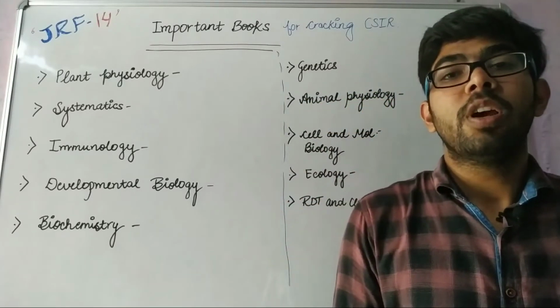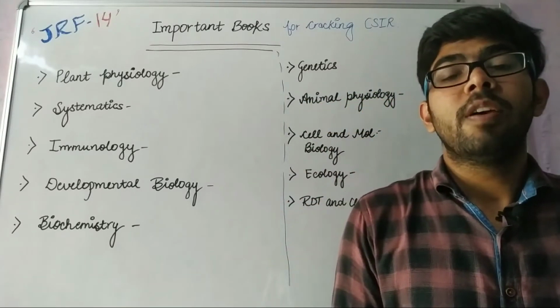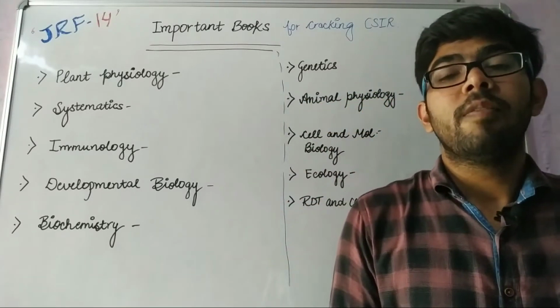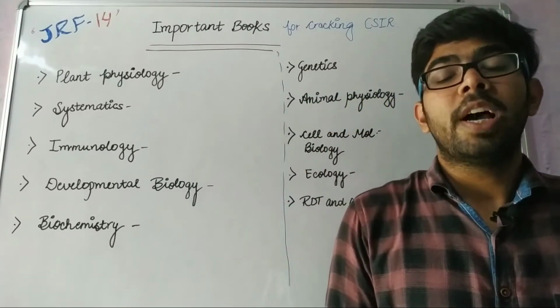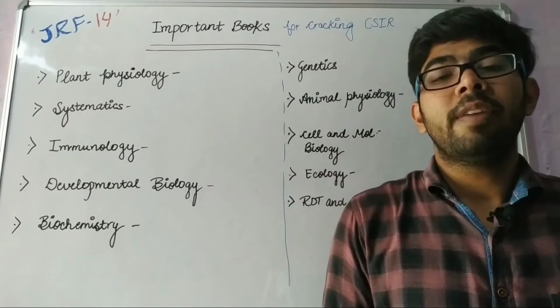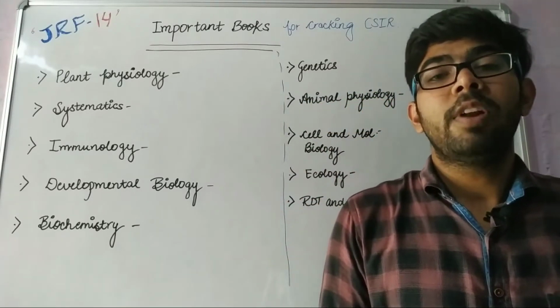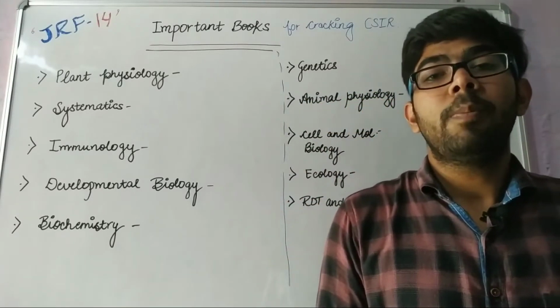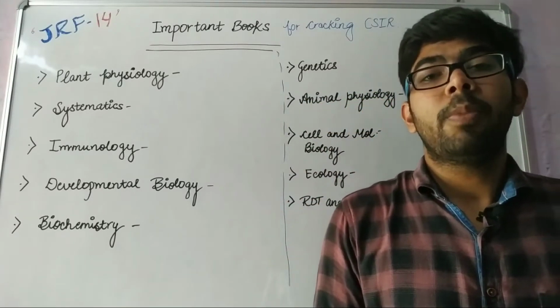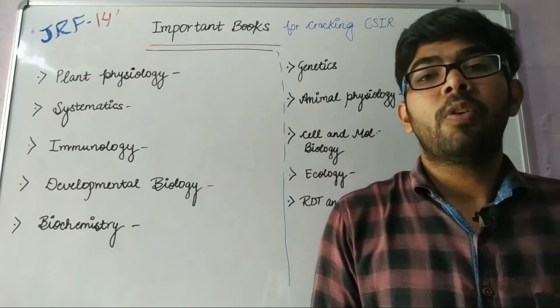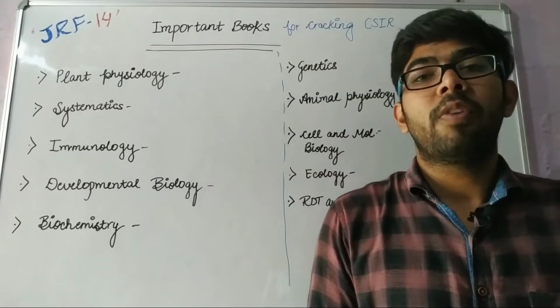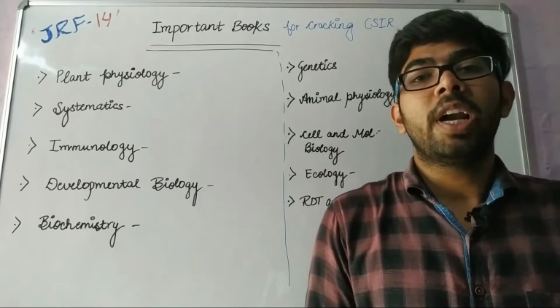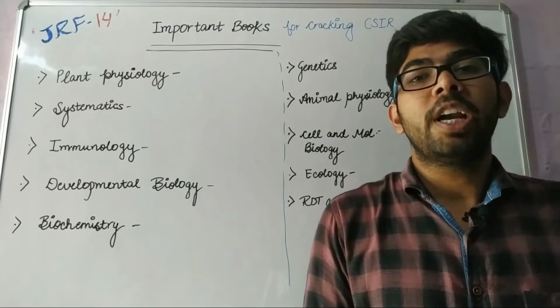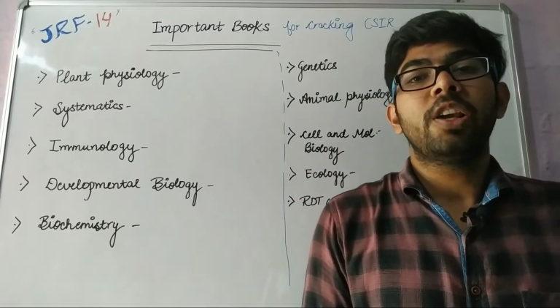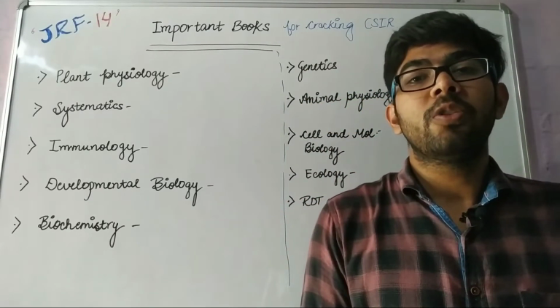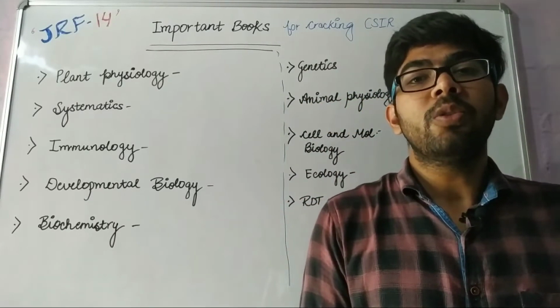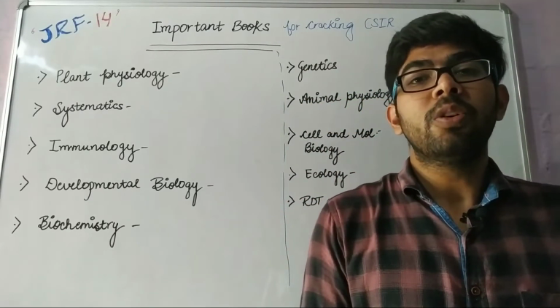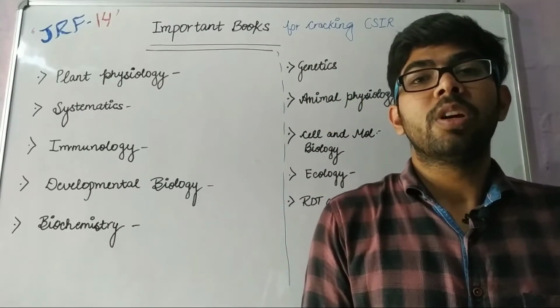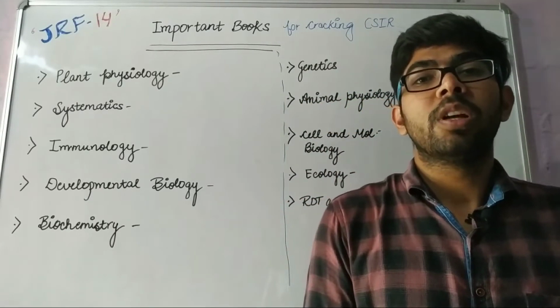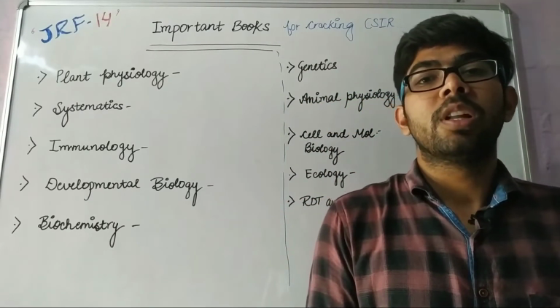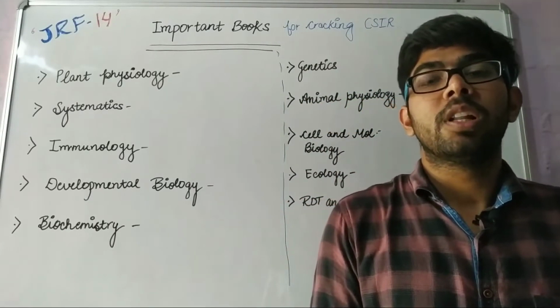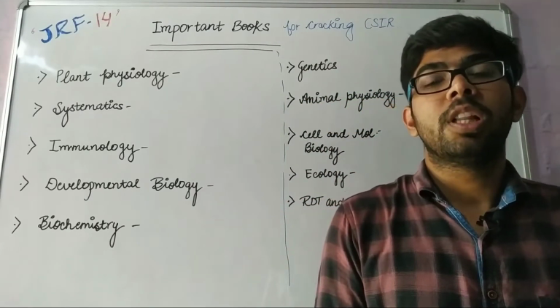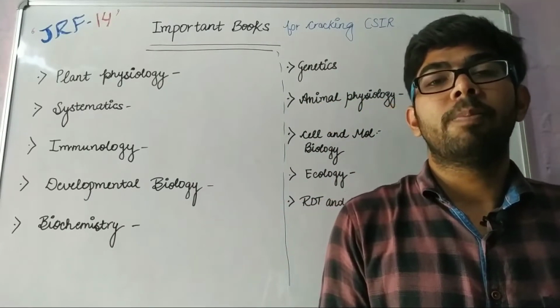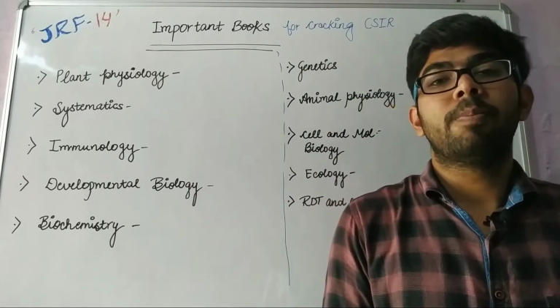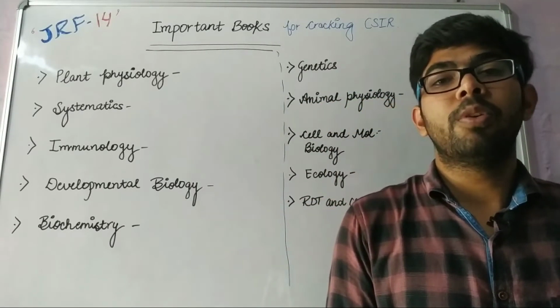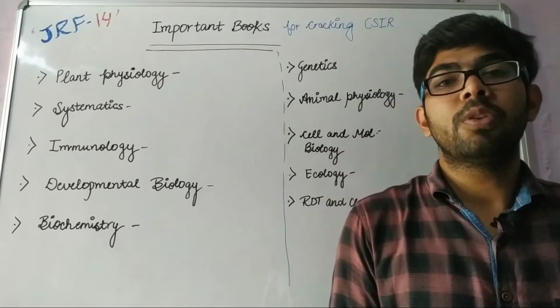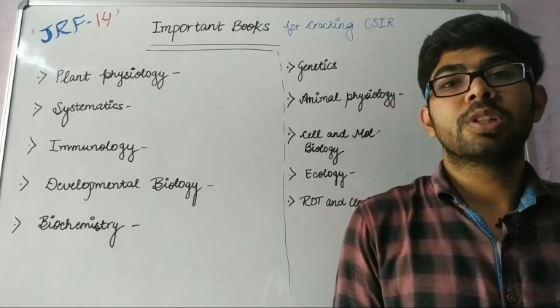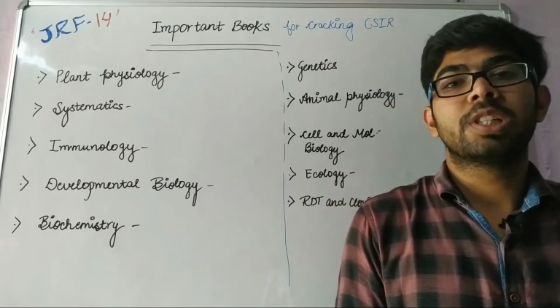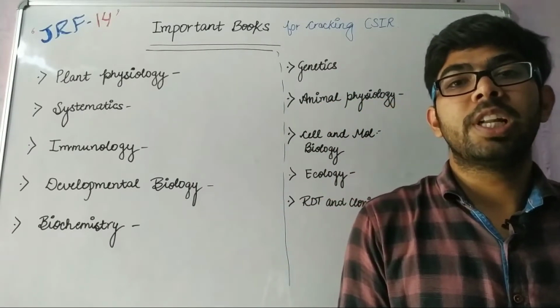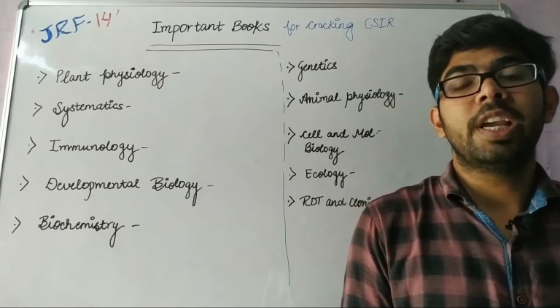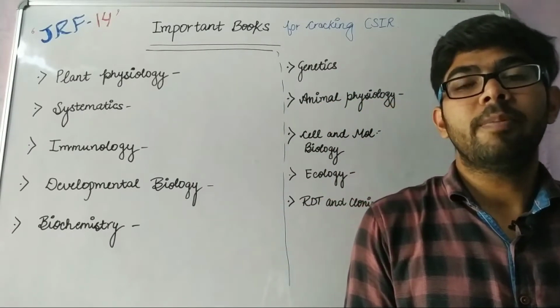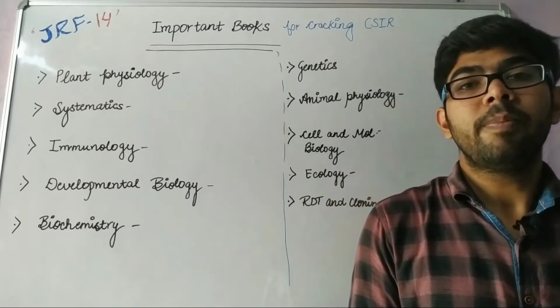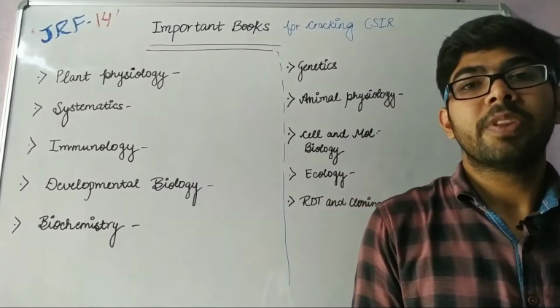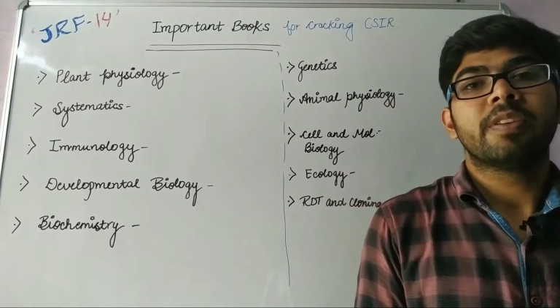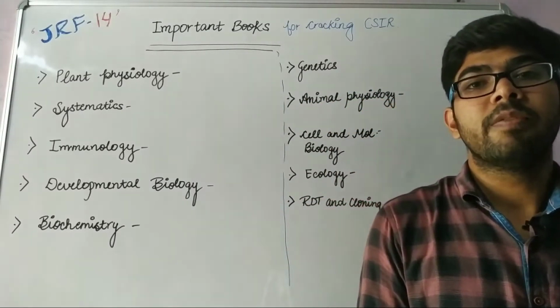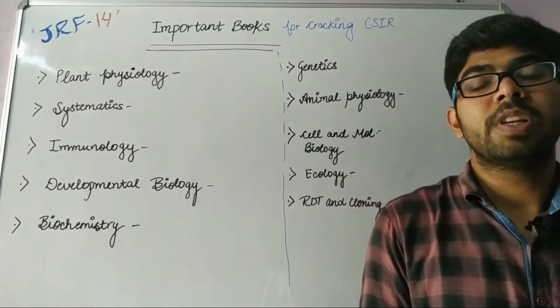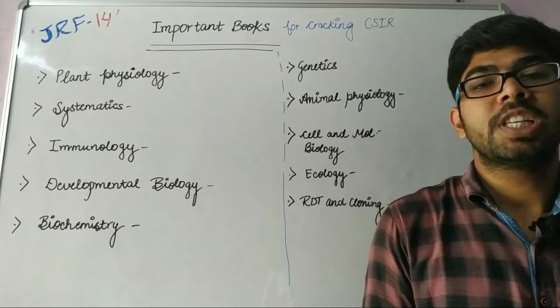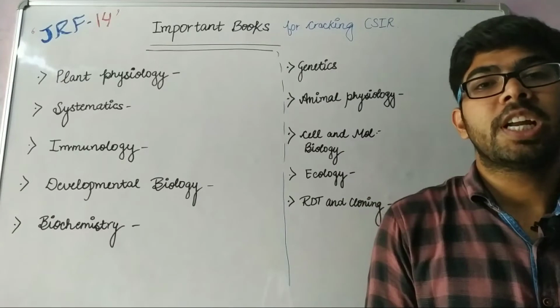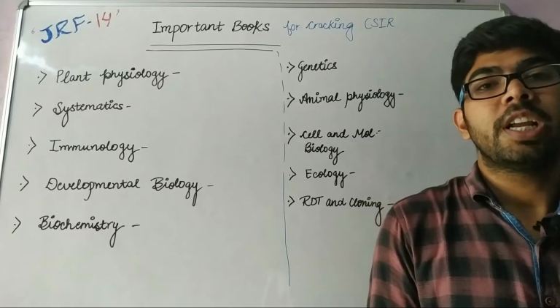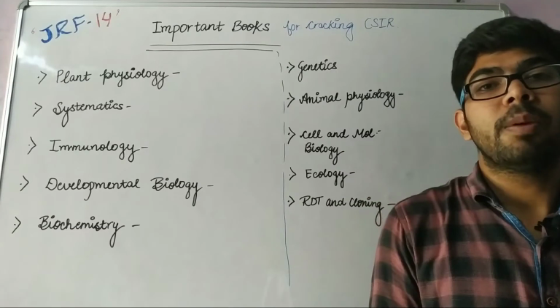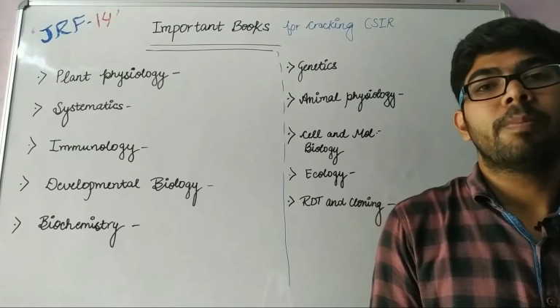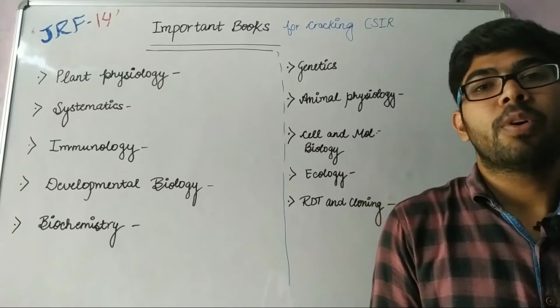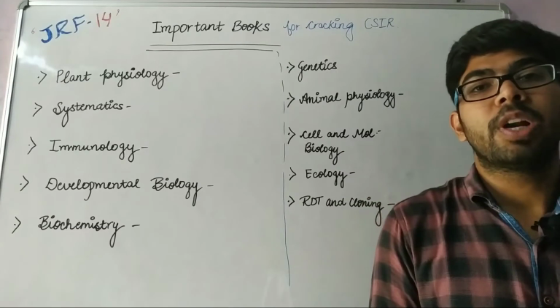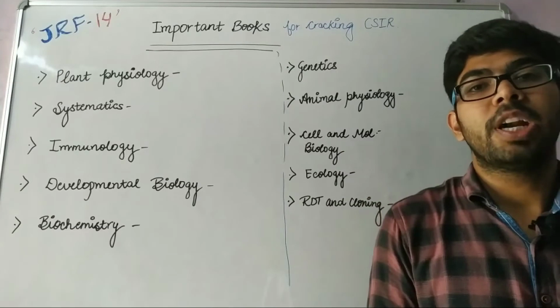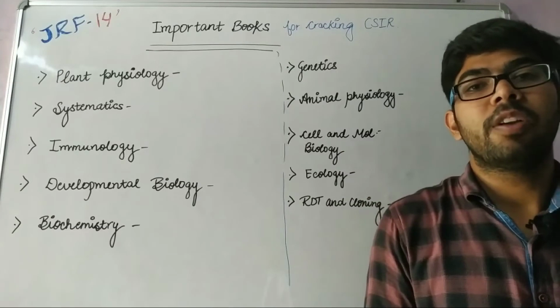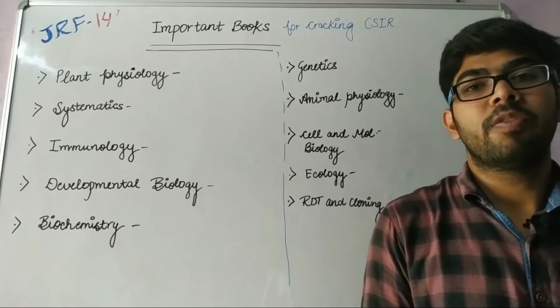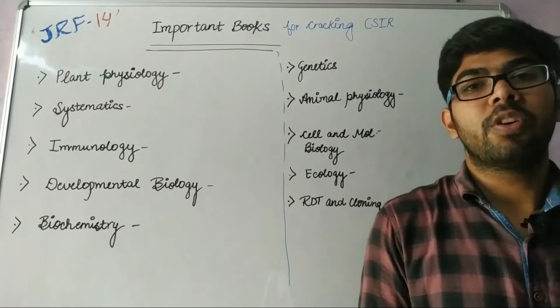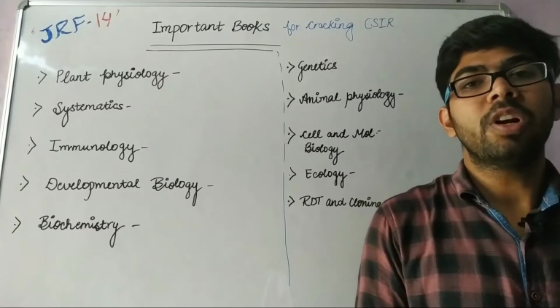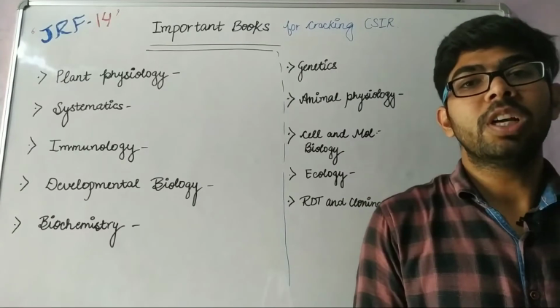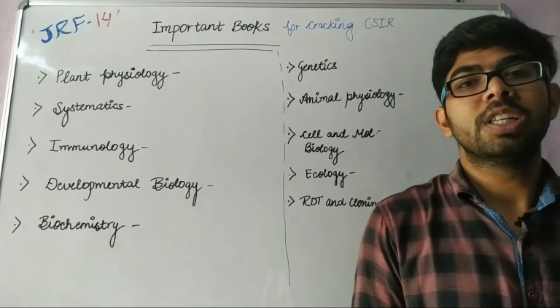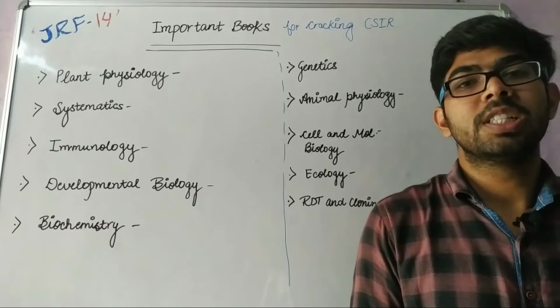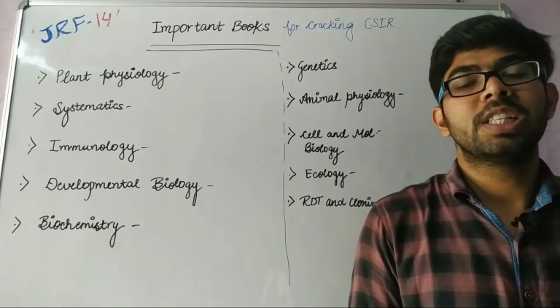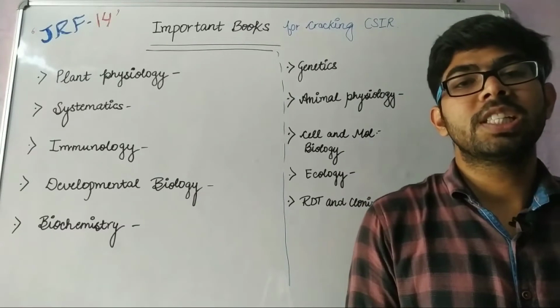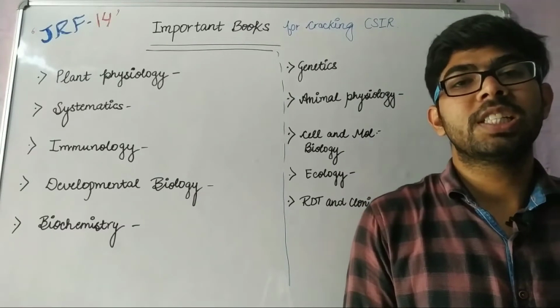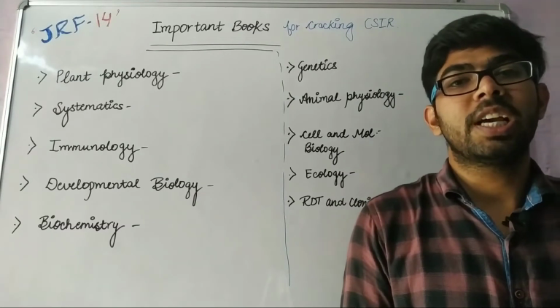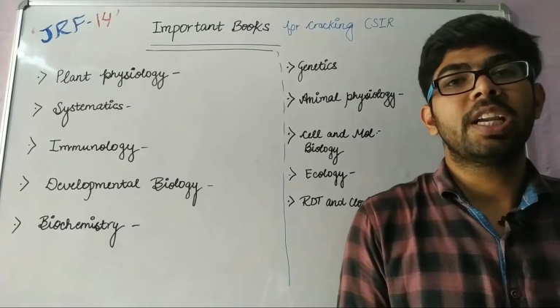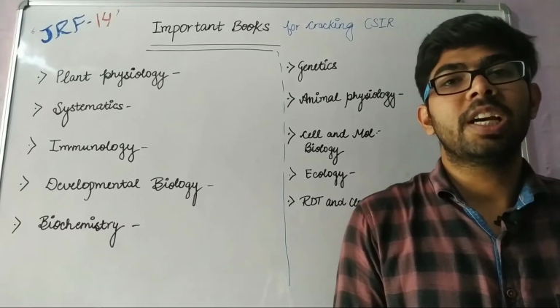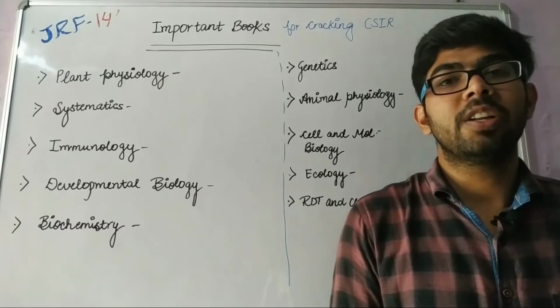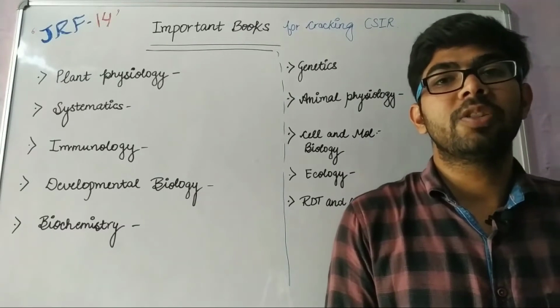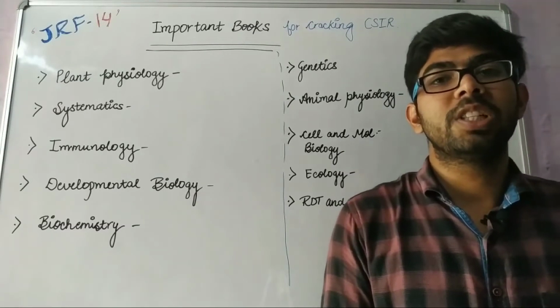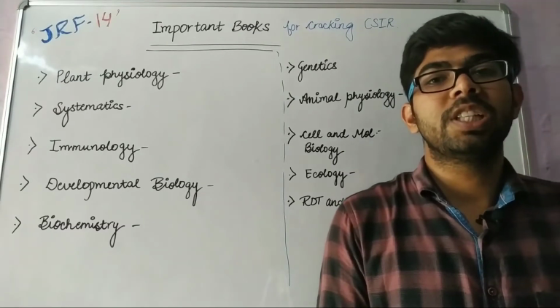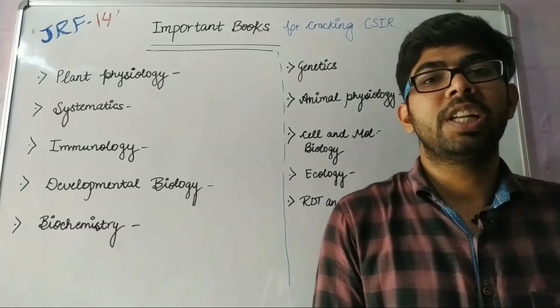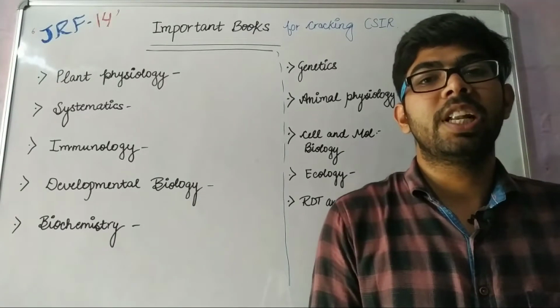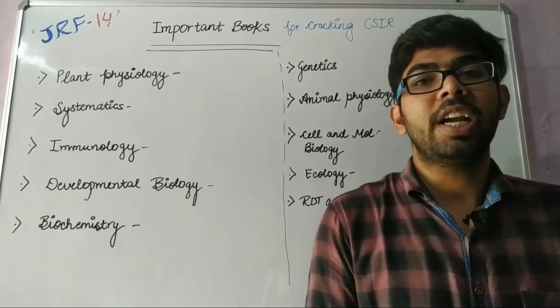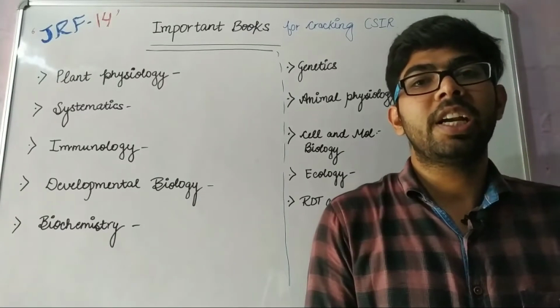In this video, I will provide you the book names which are important for CSIR UGC NET.